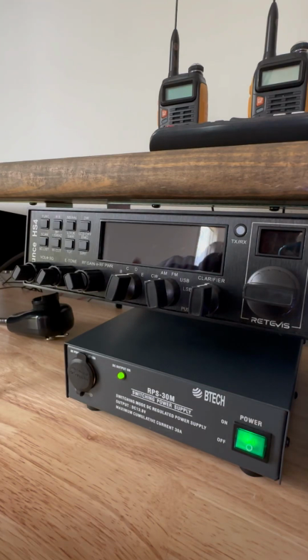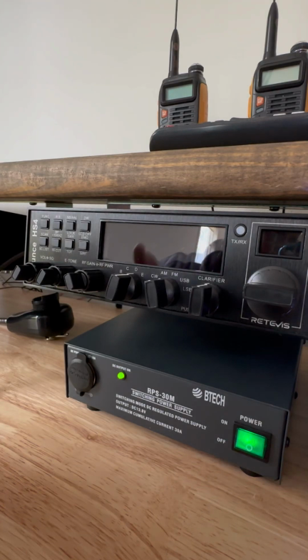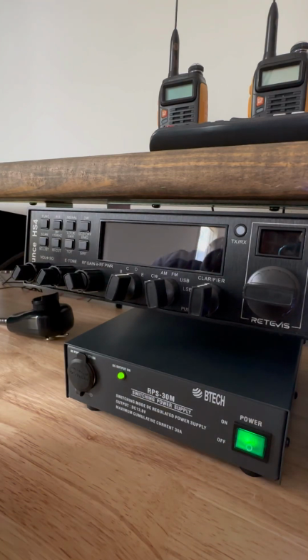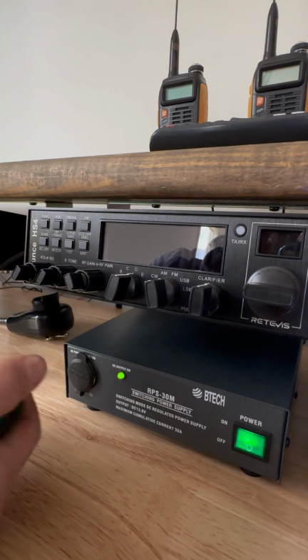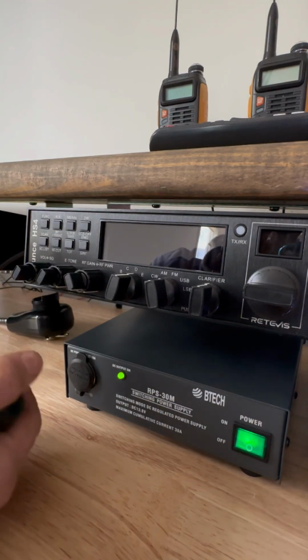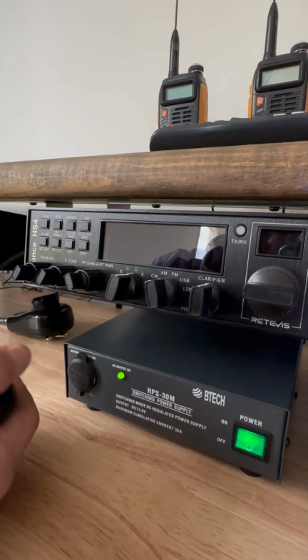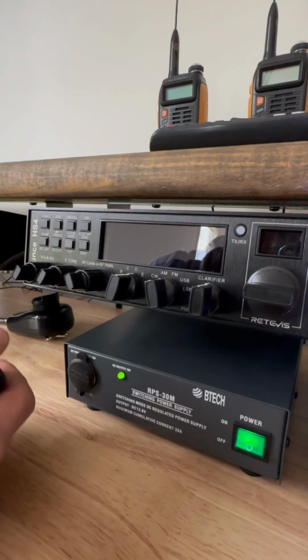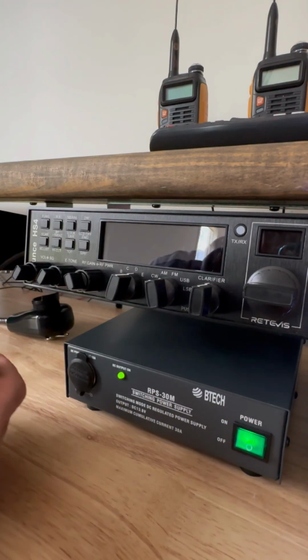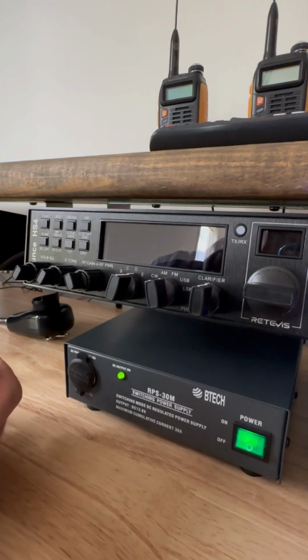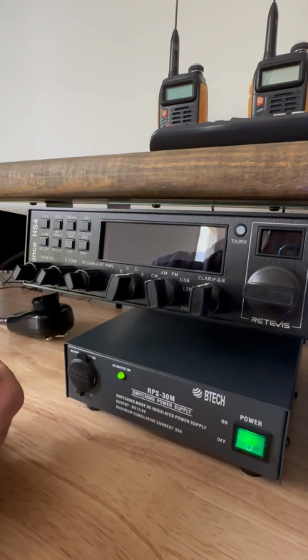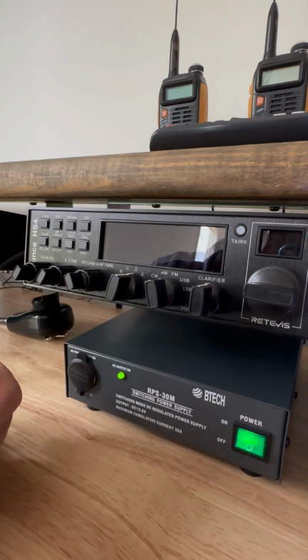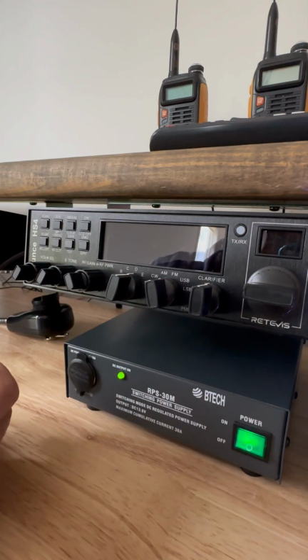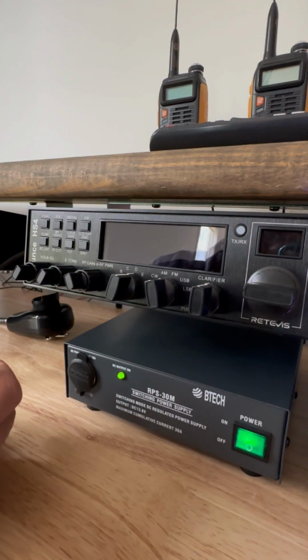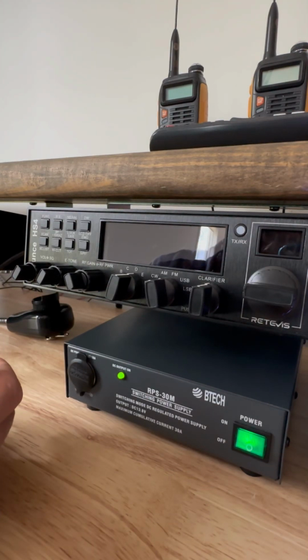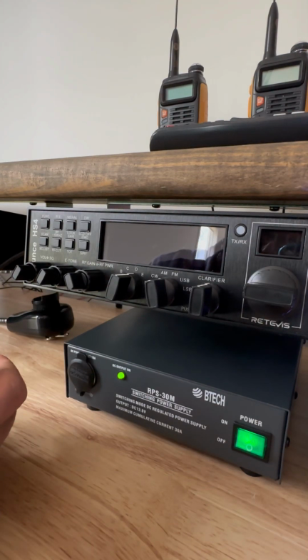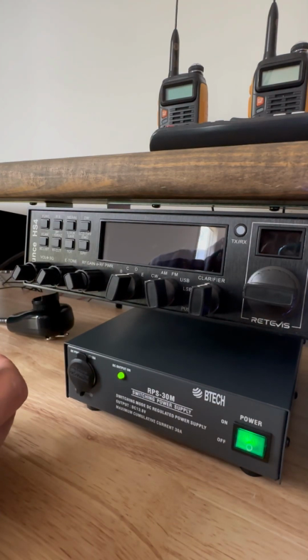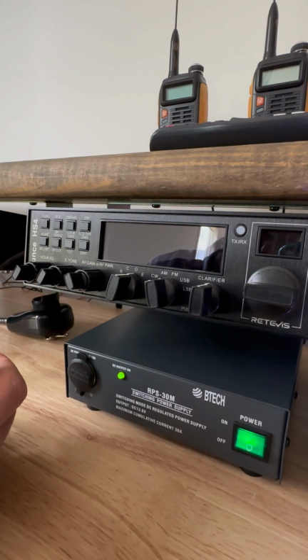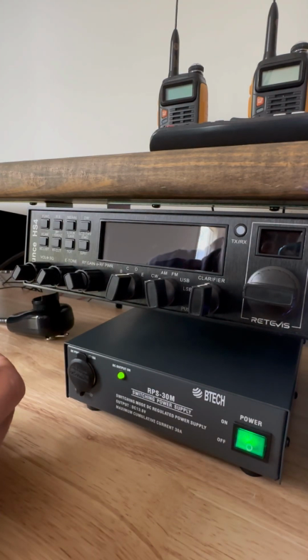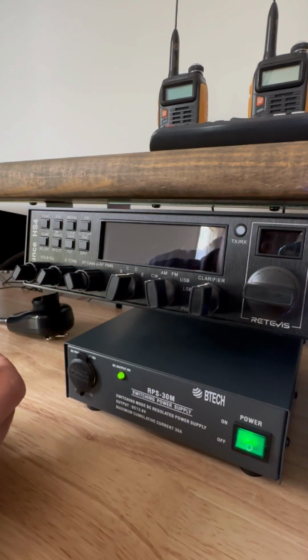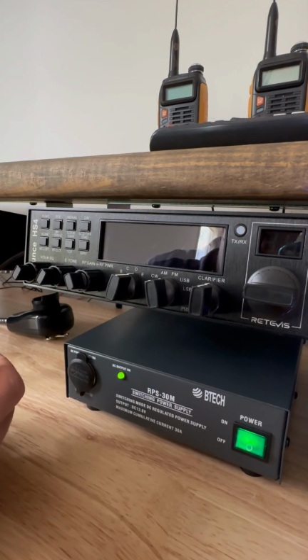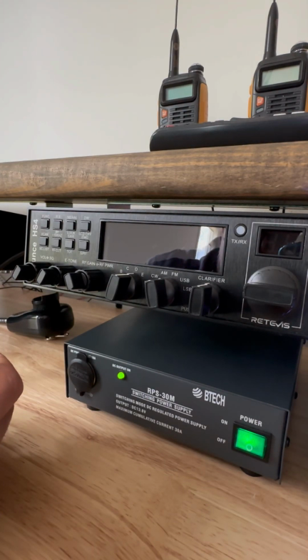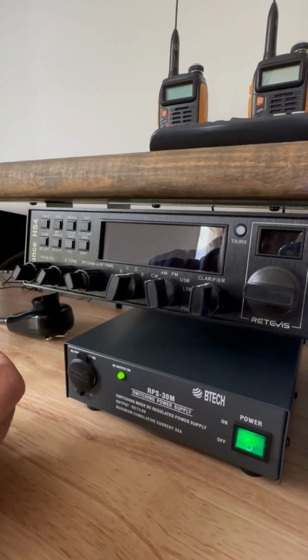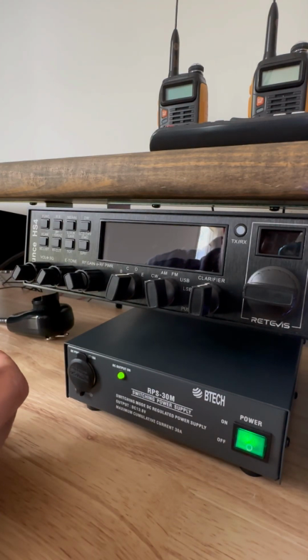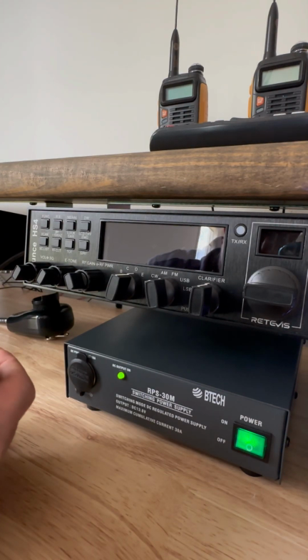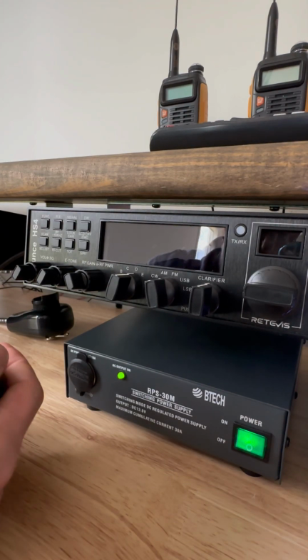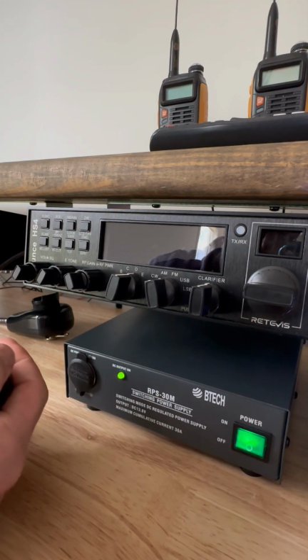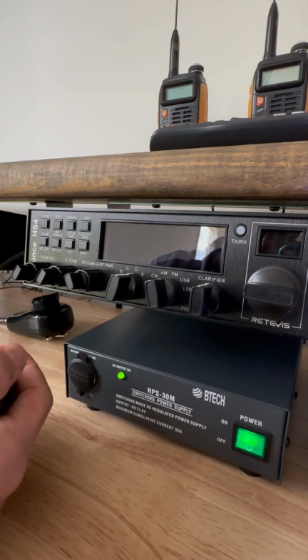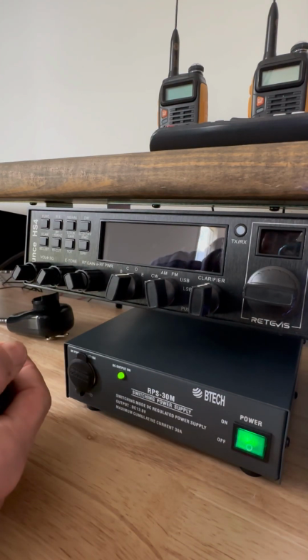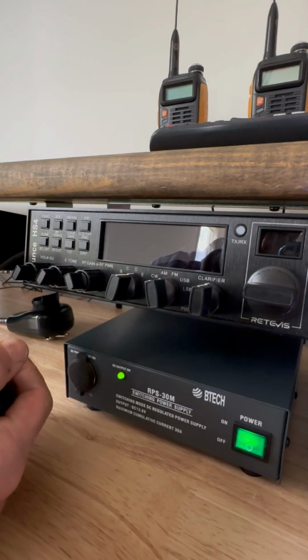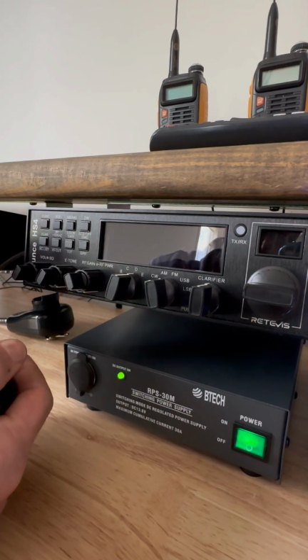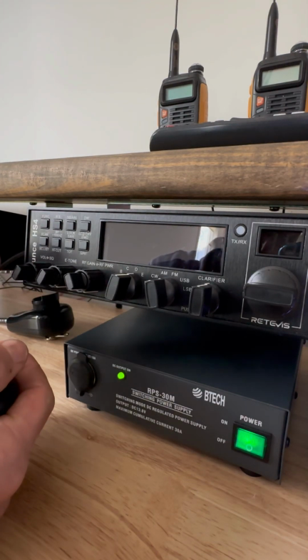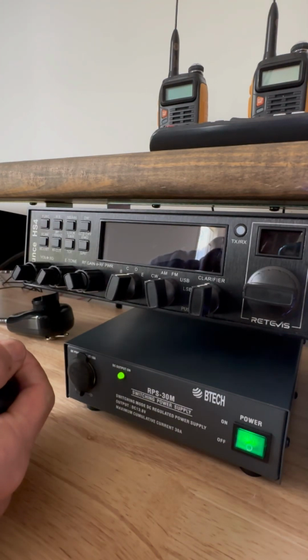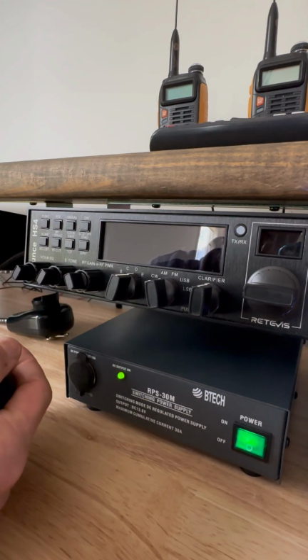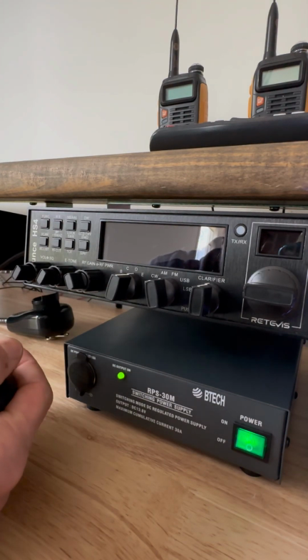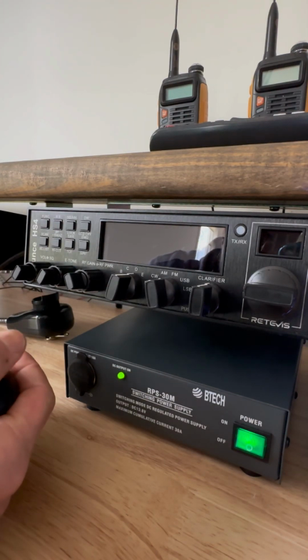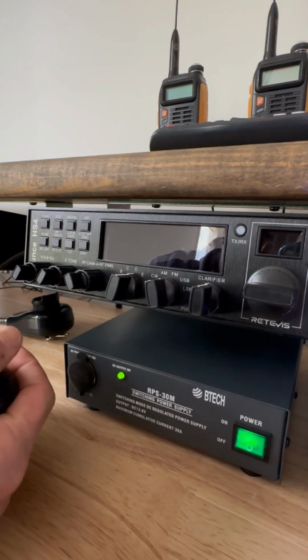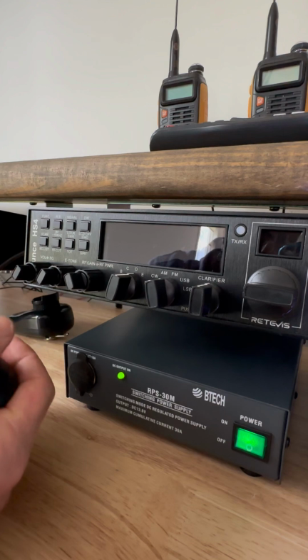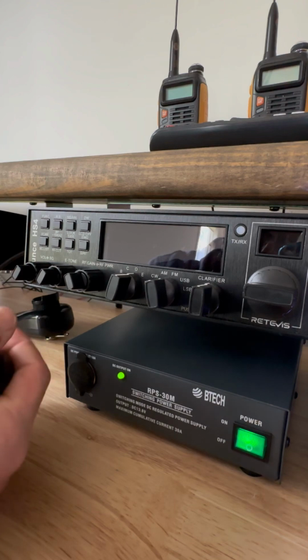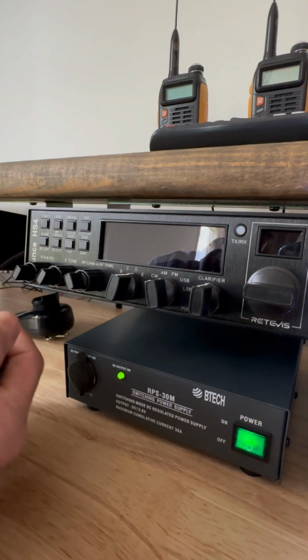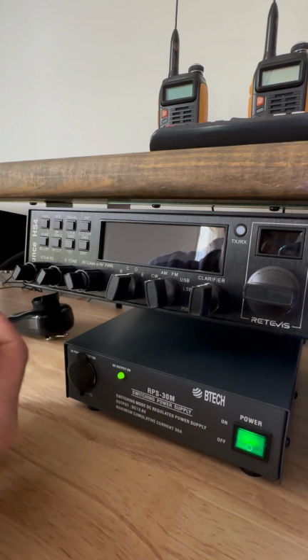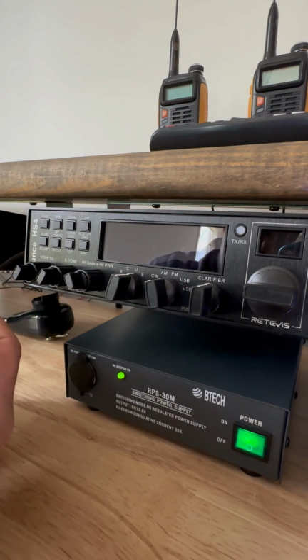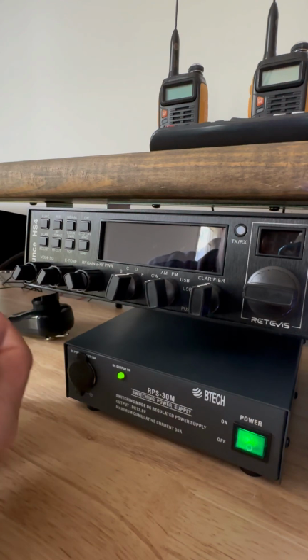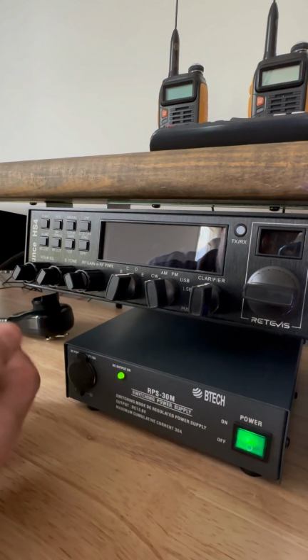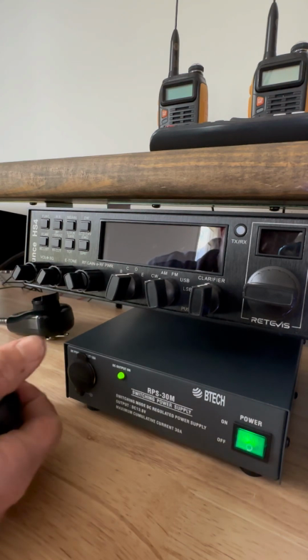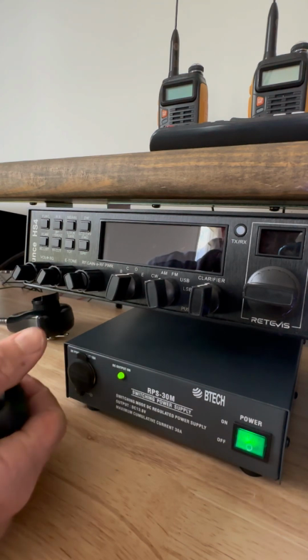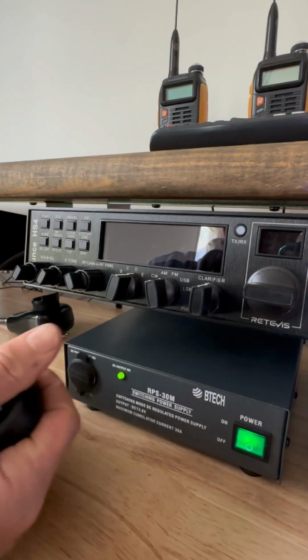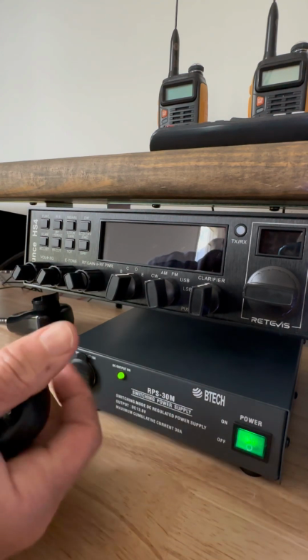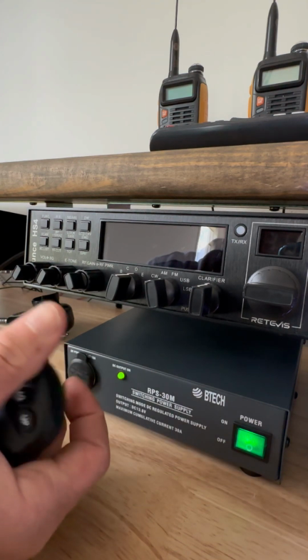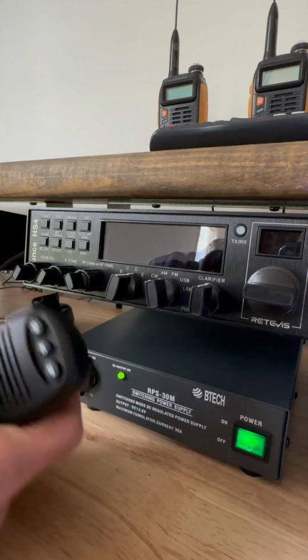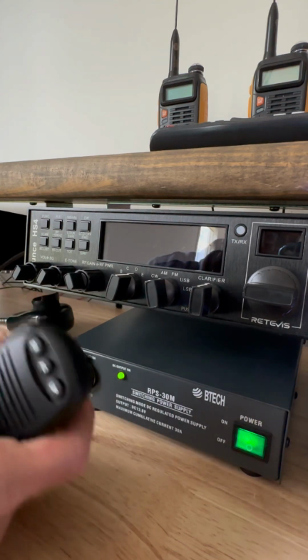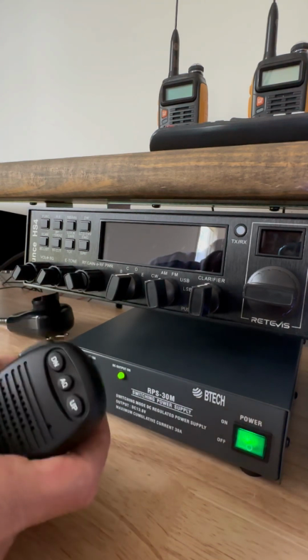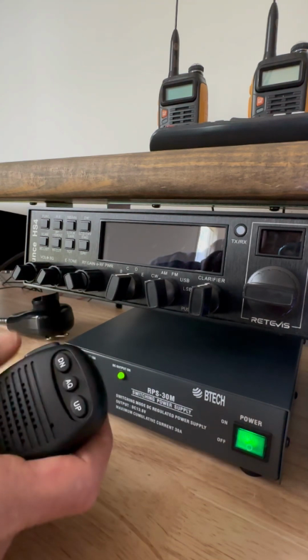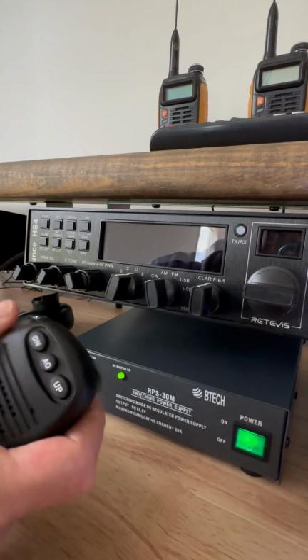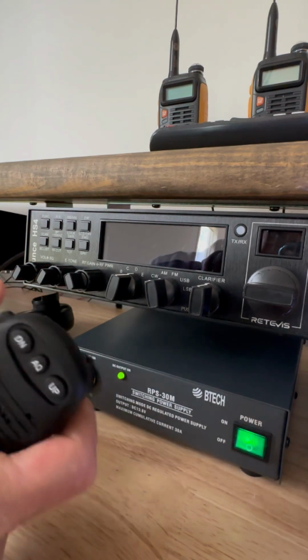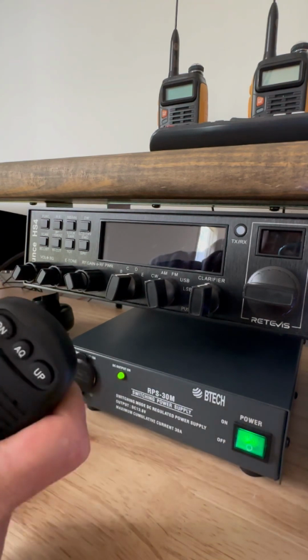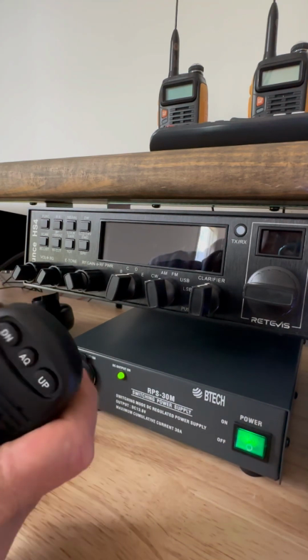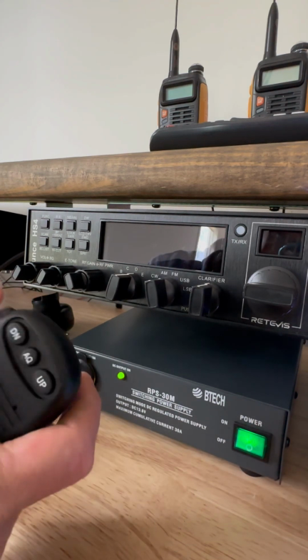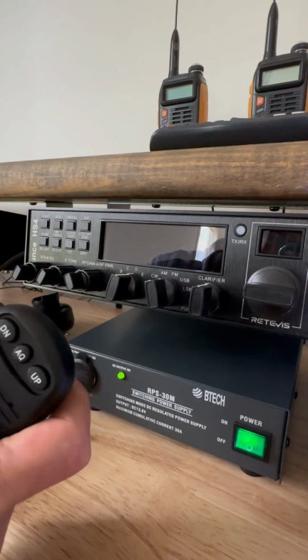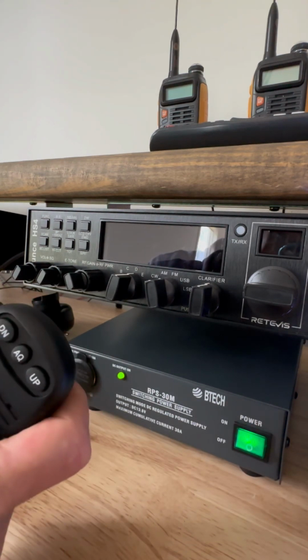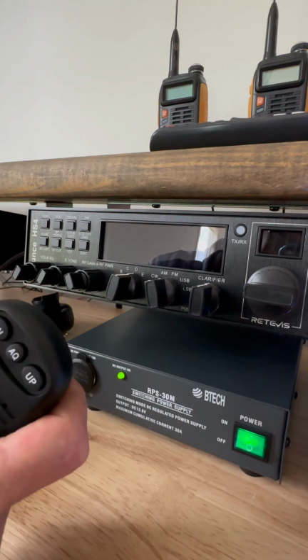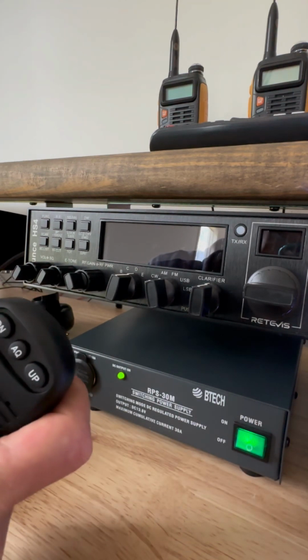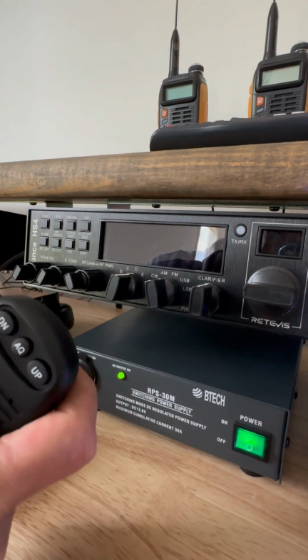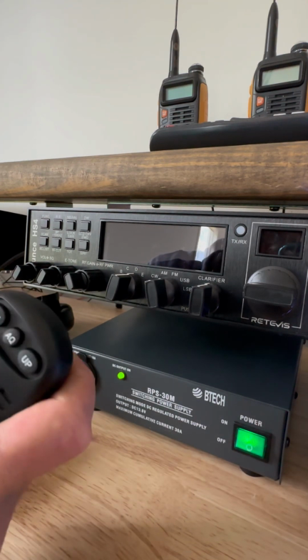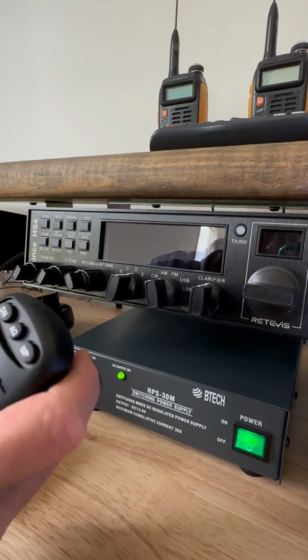This is the Redifus Aluance HS4. I'll show you how to get into the service menu.